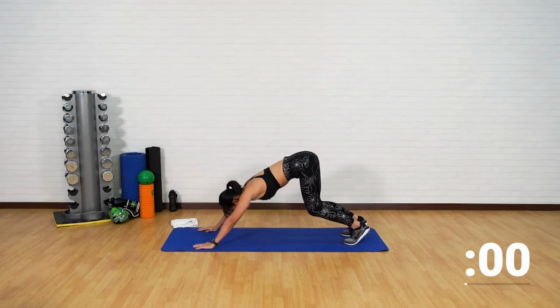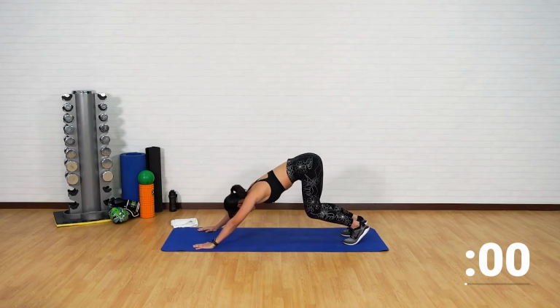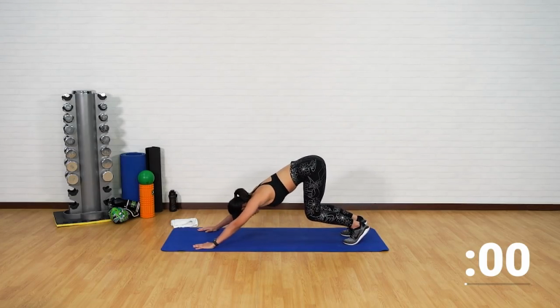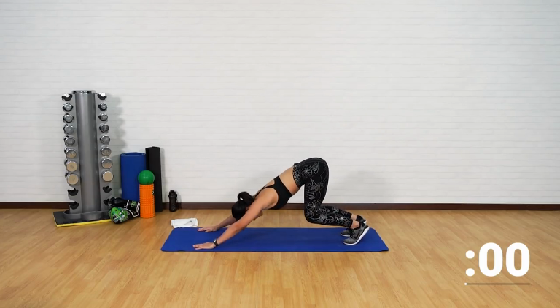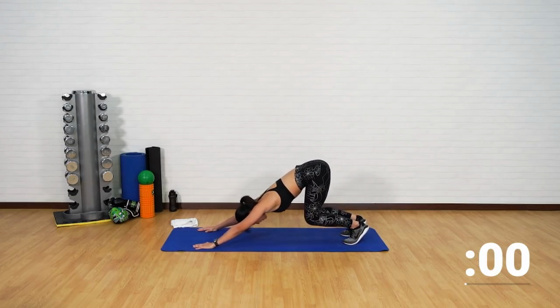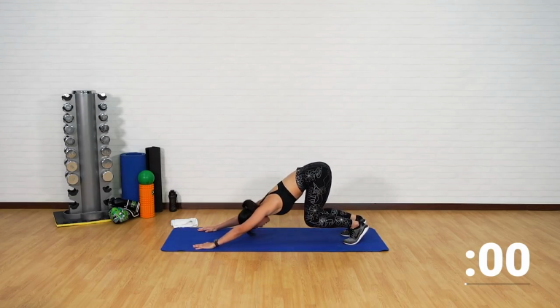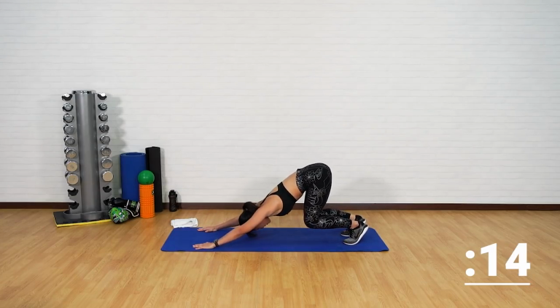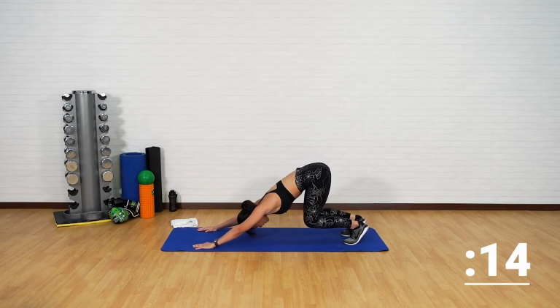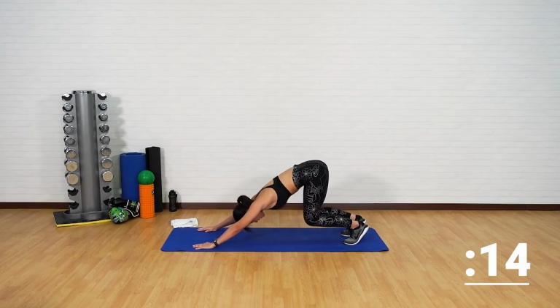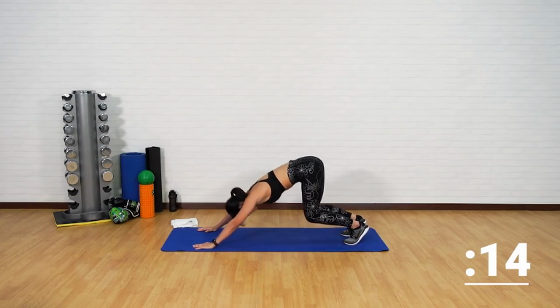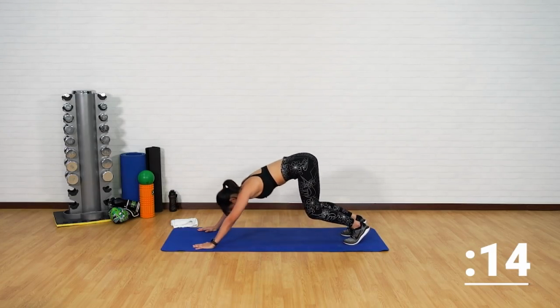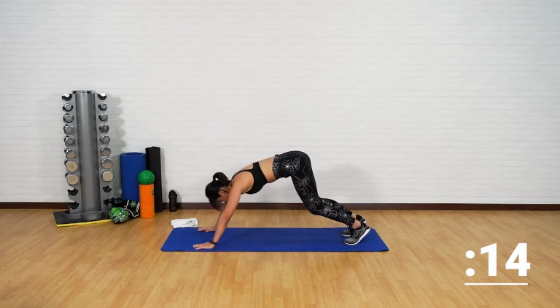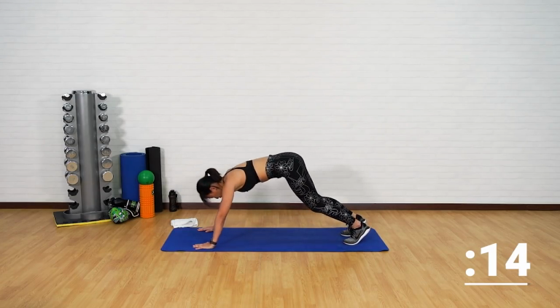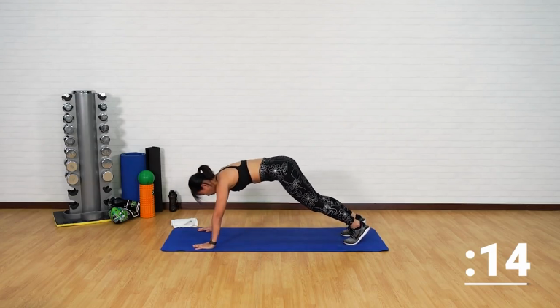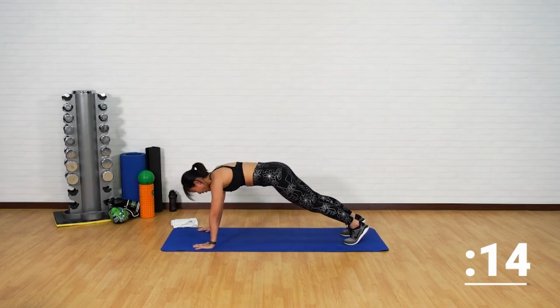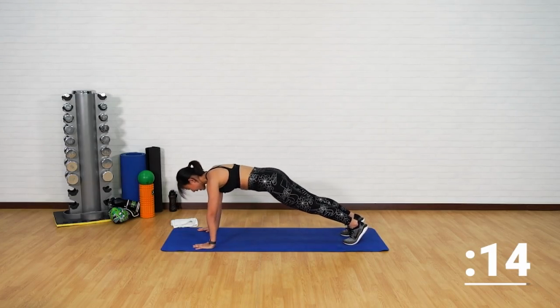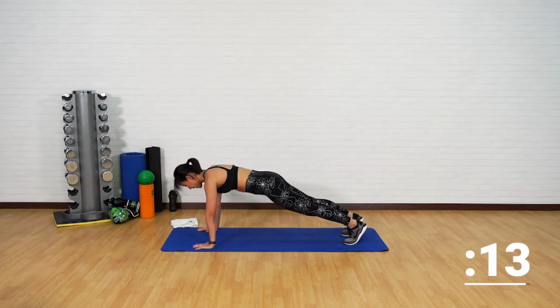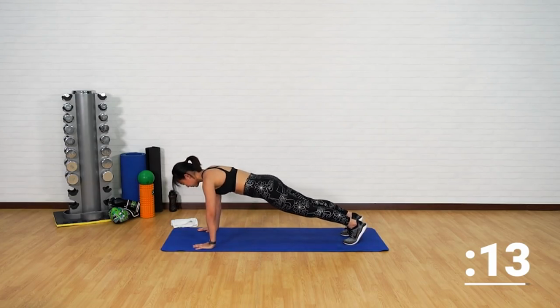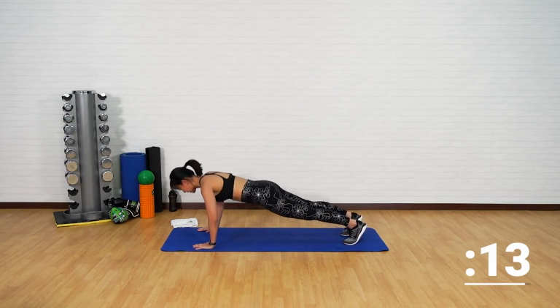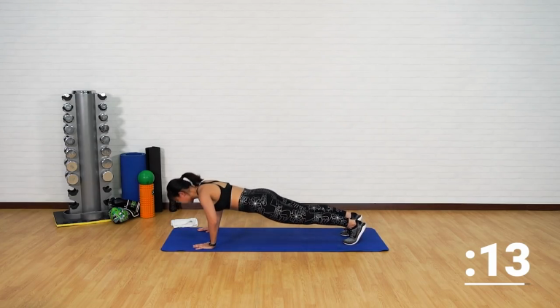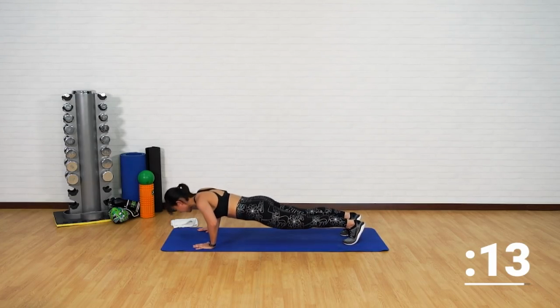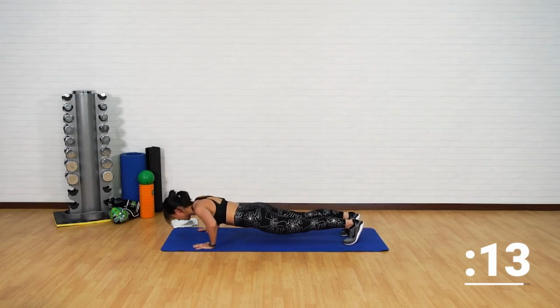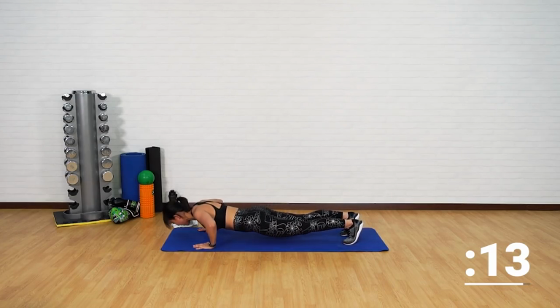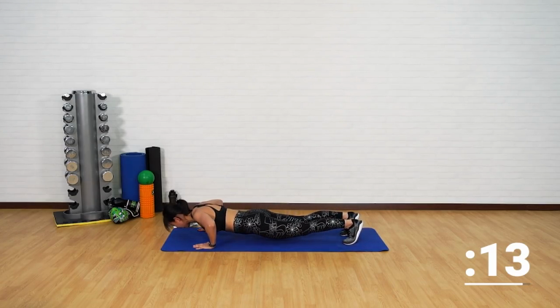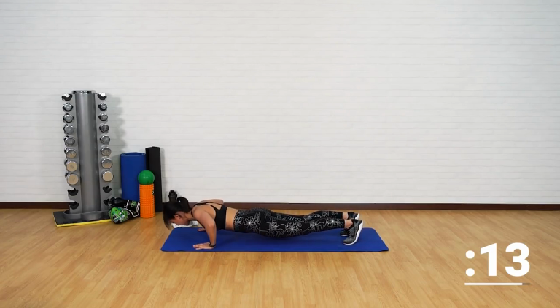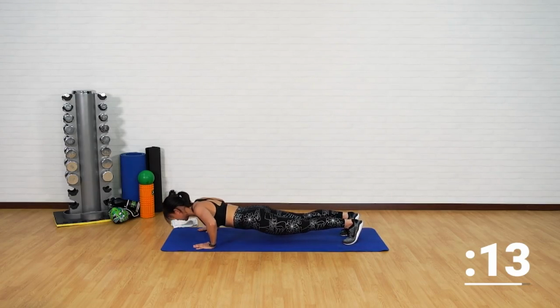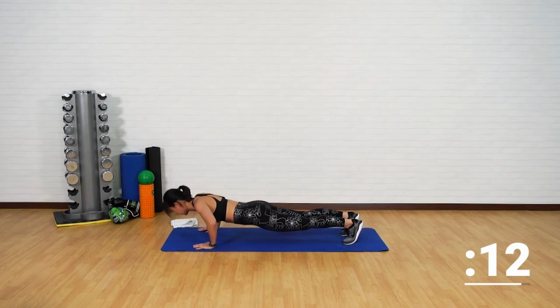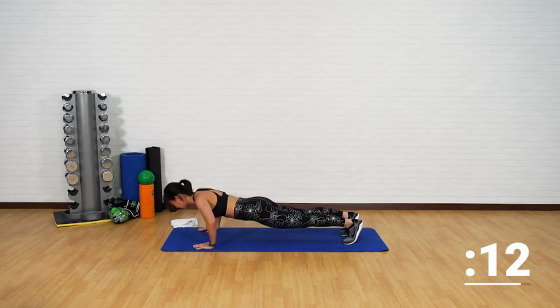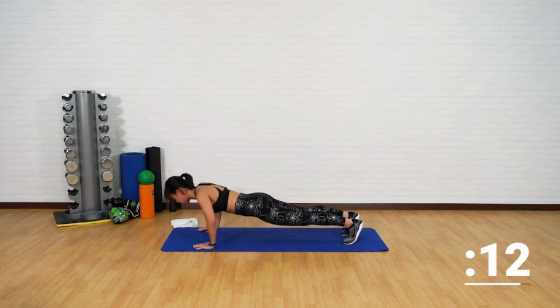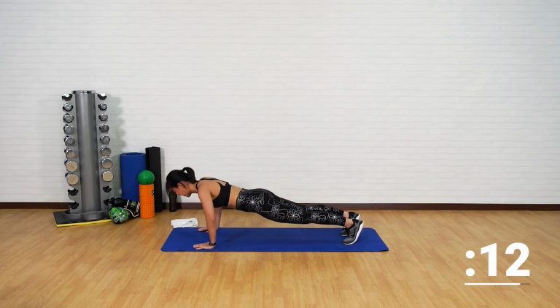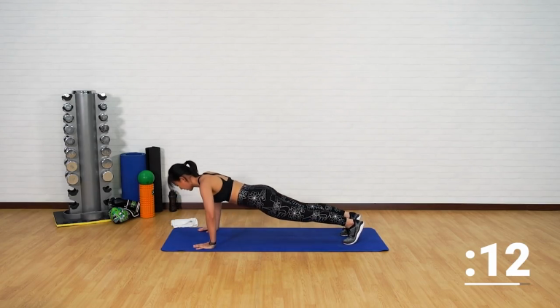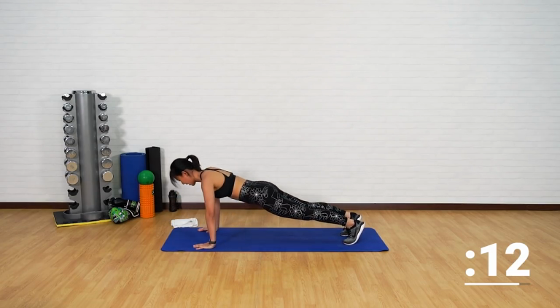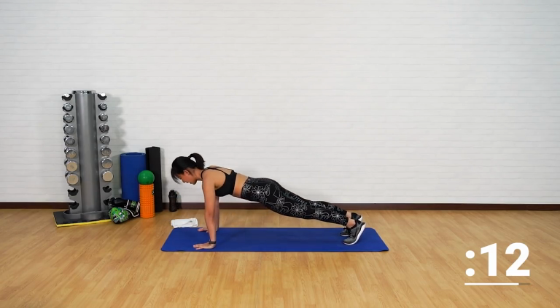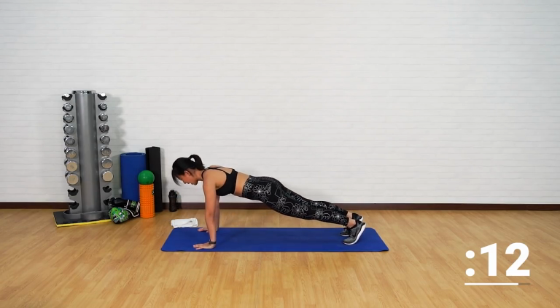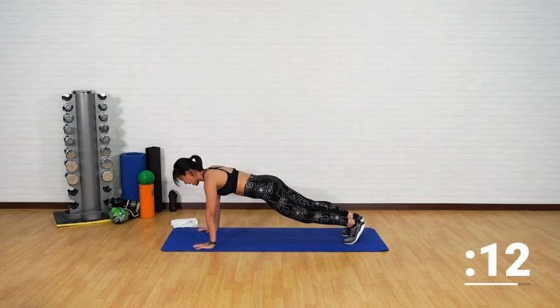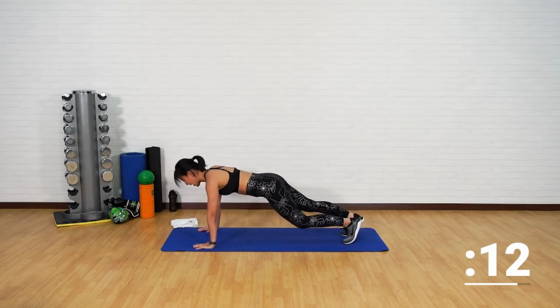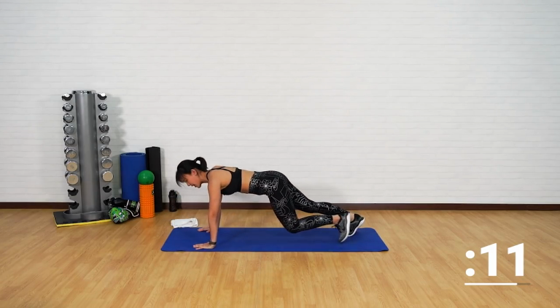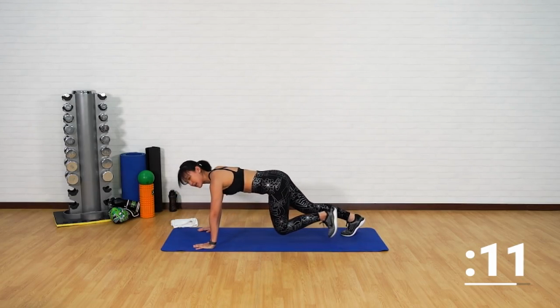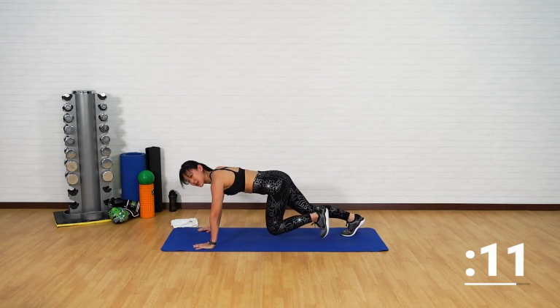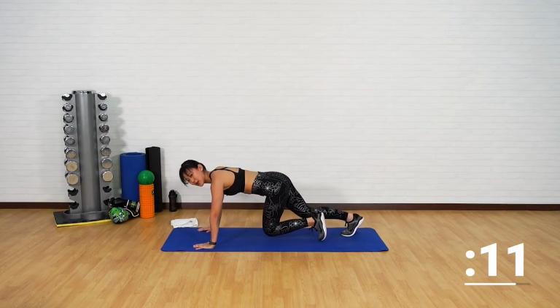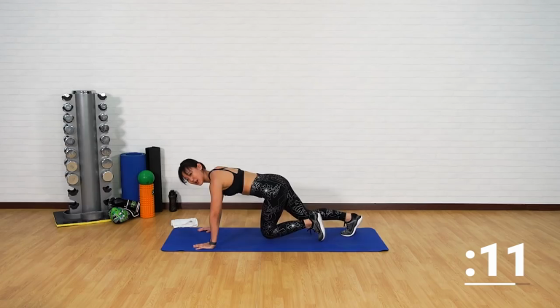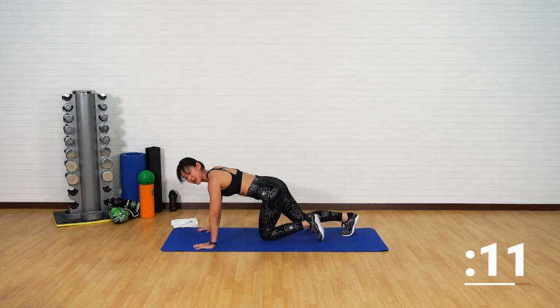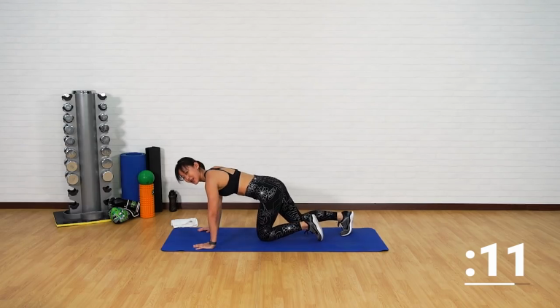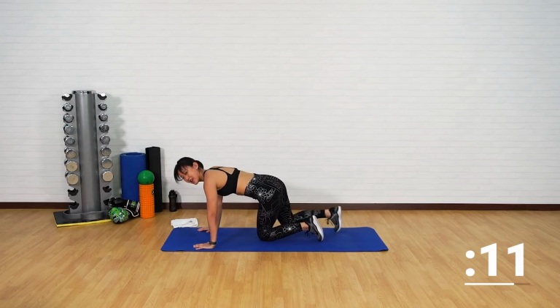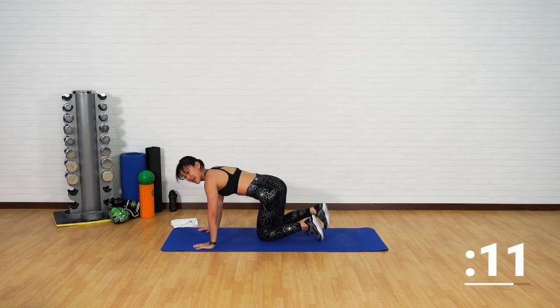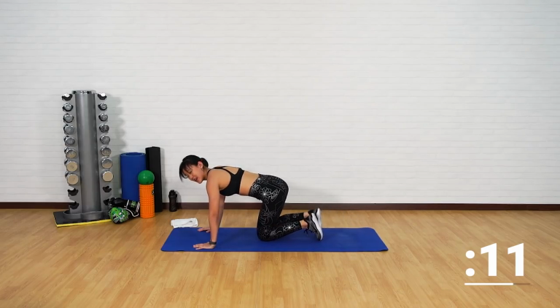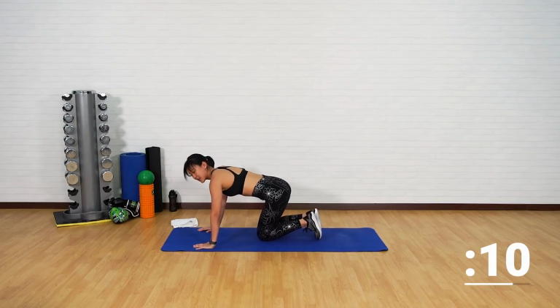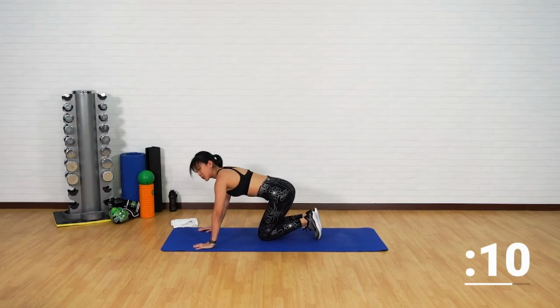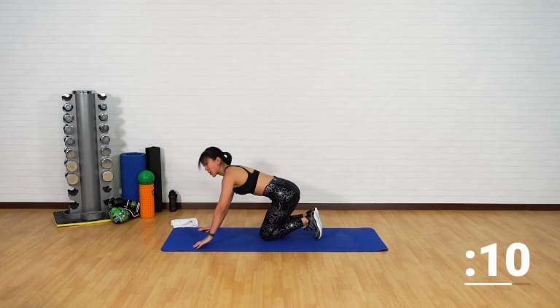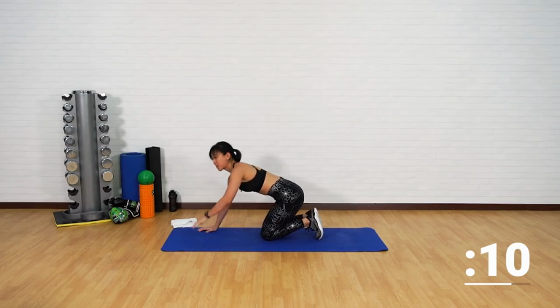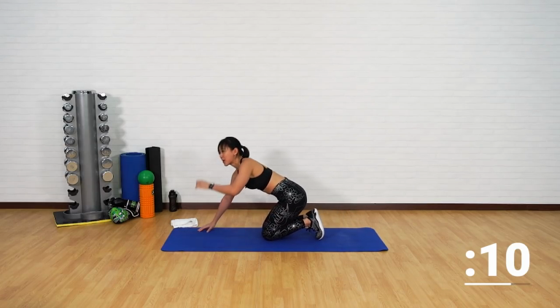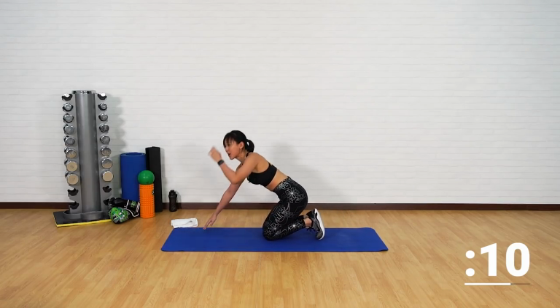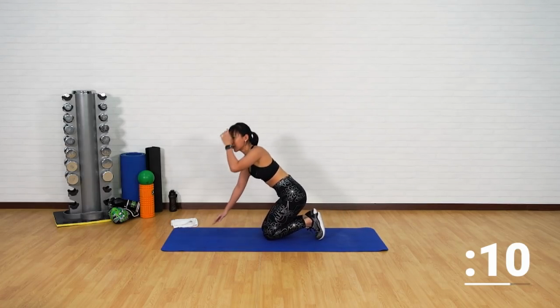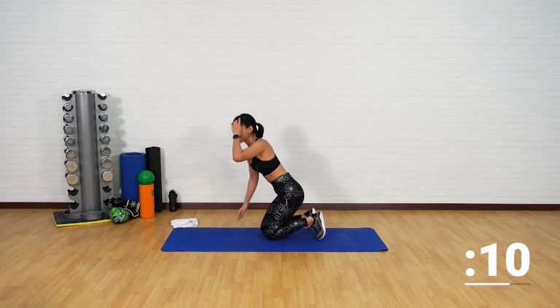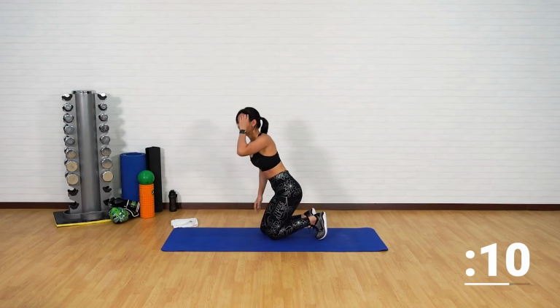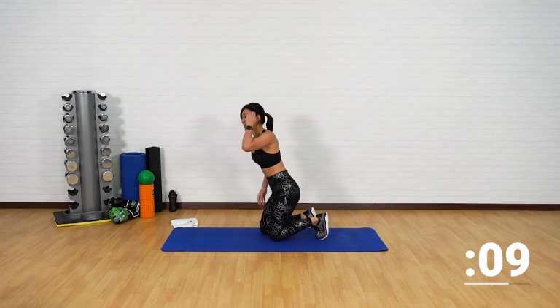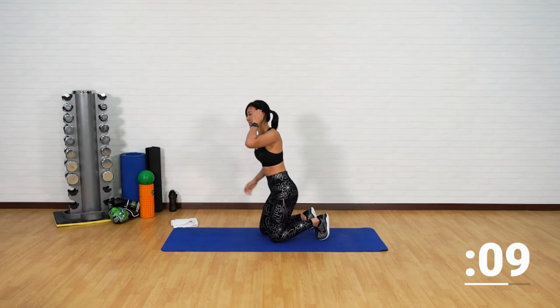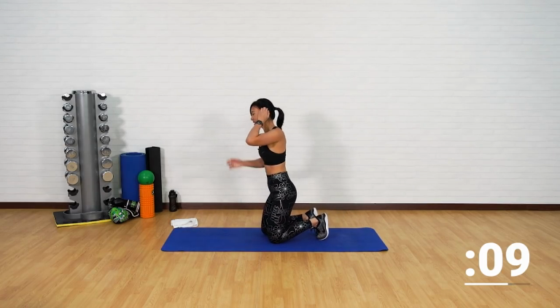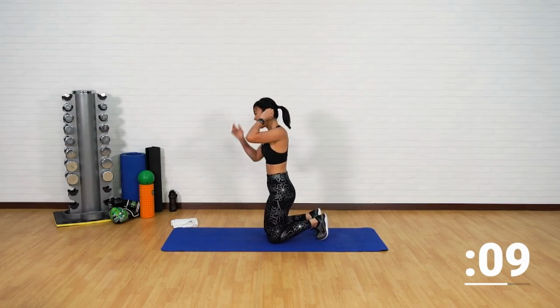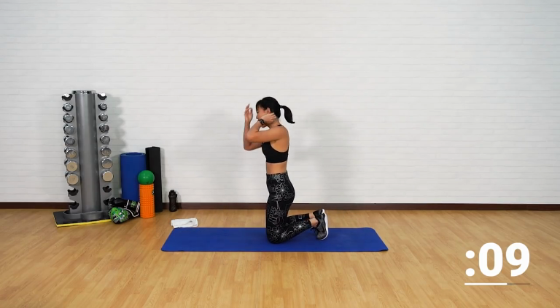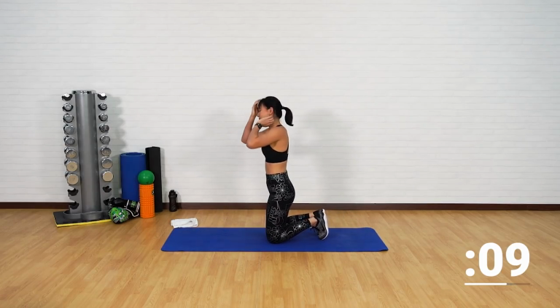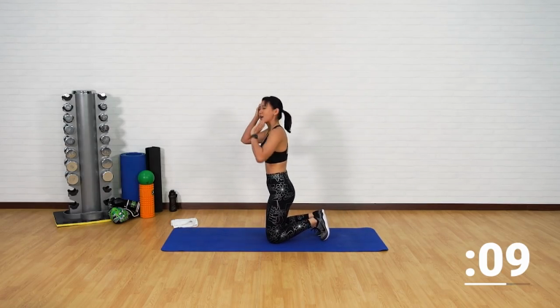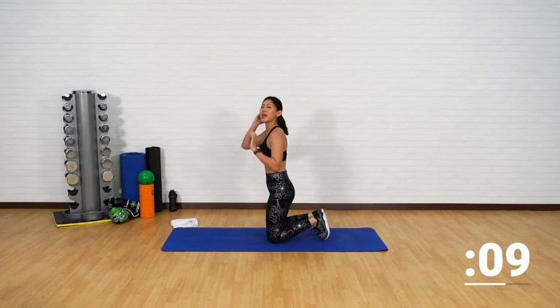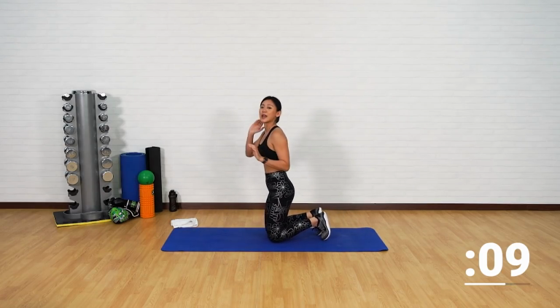Good. Strong arms. One last one. And good. Drop your knees.